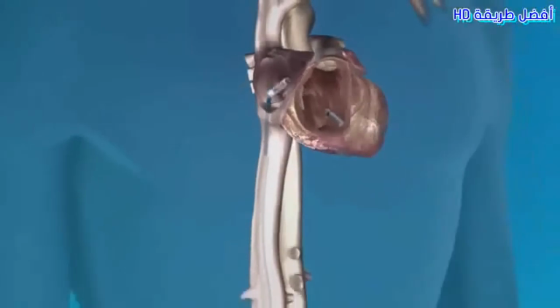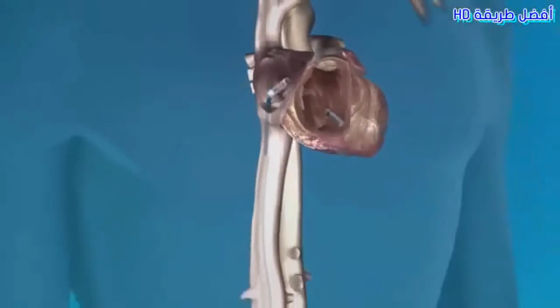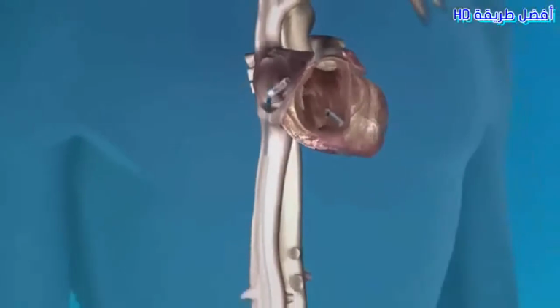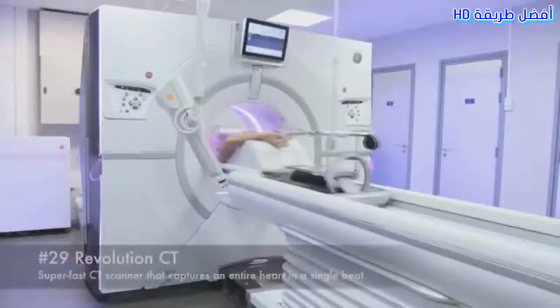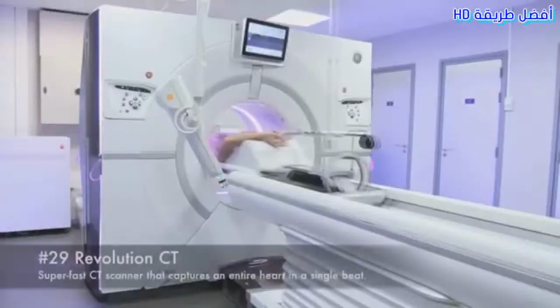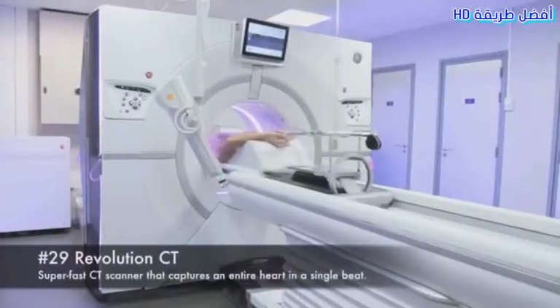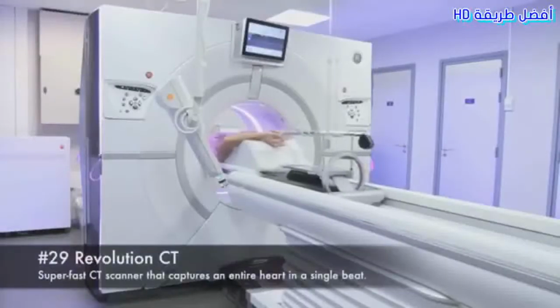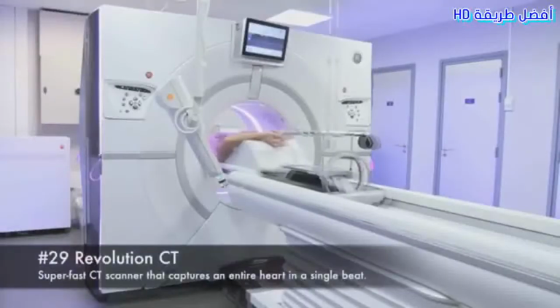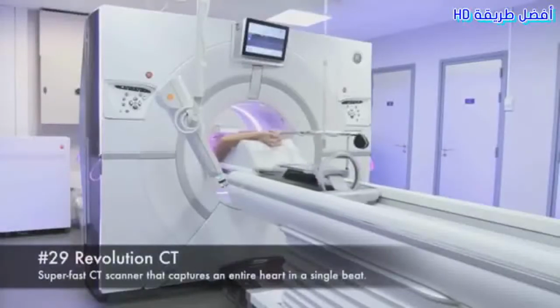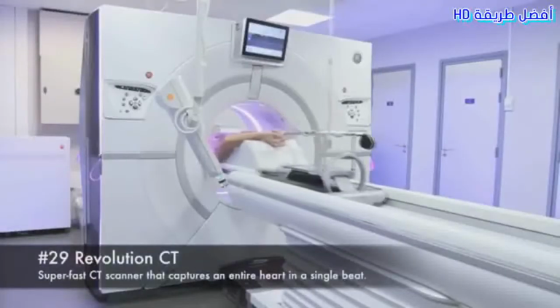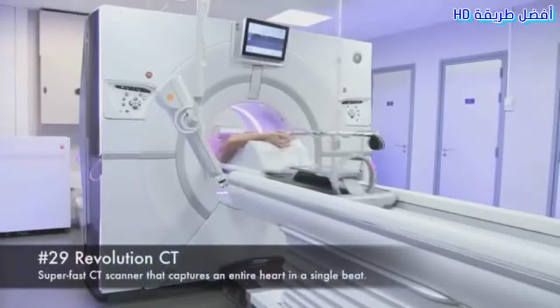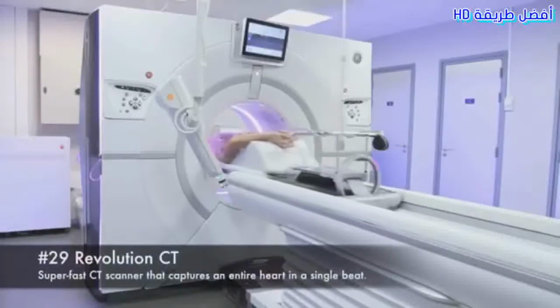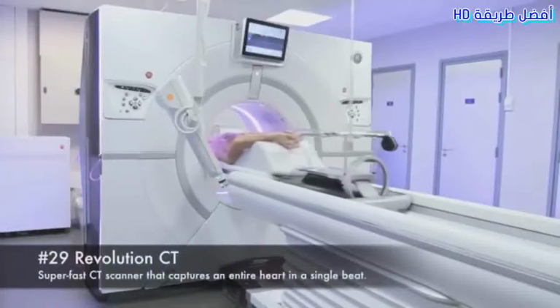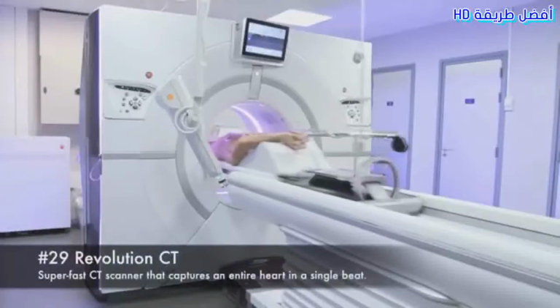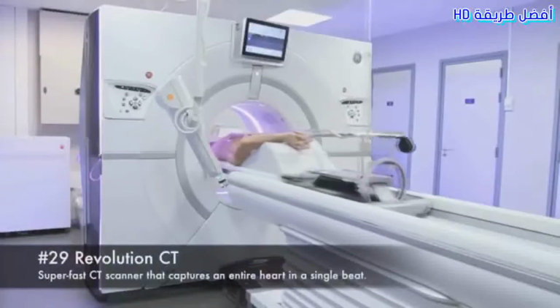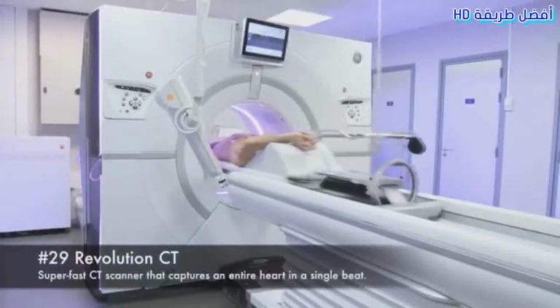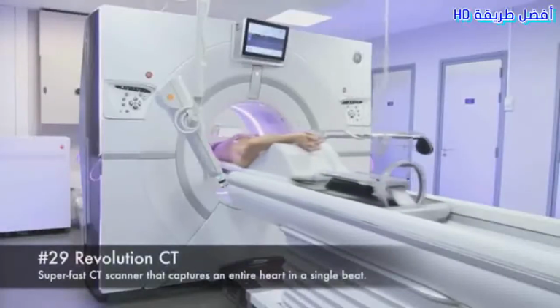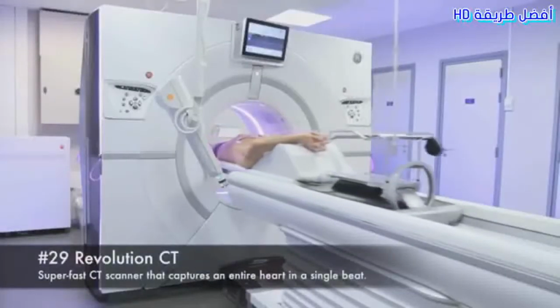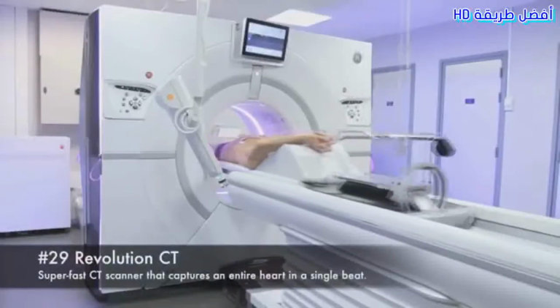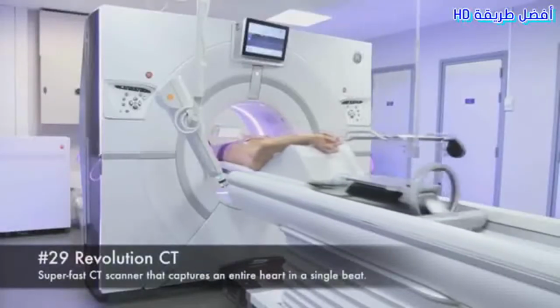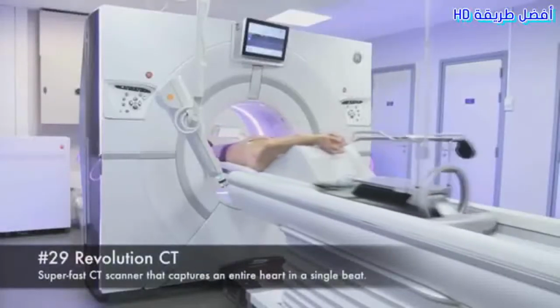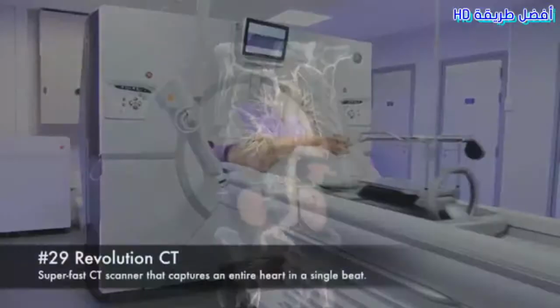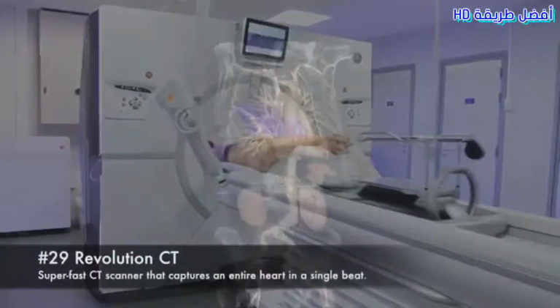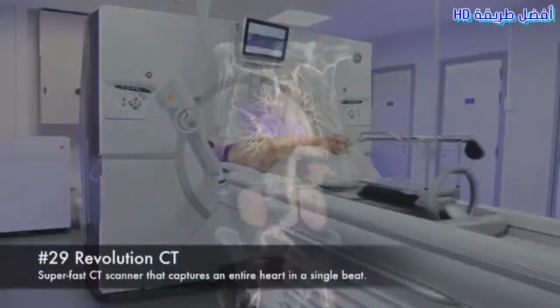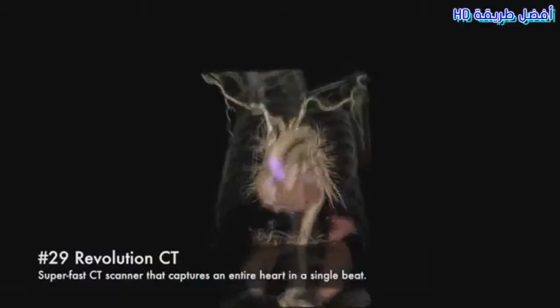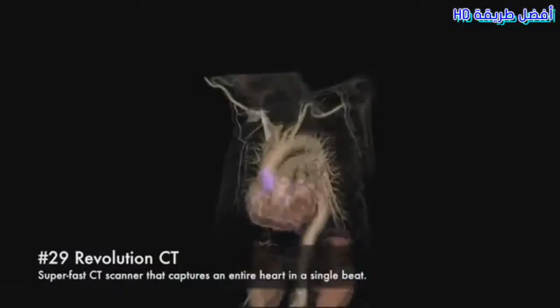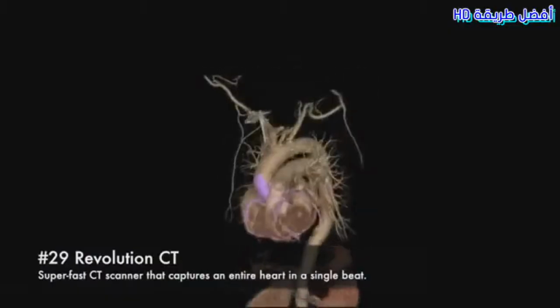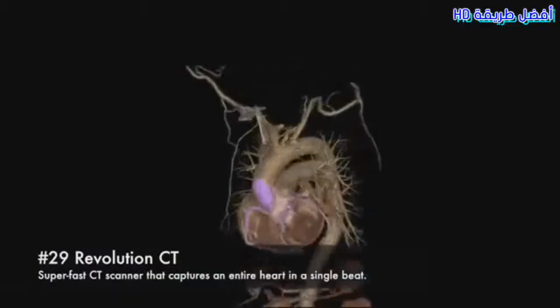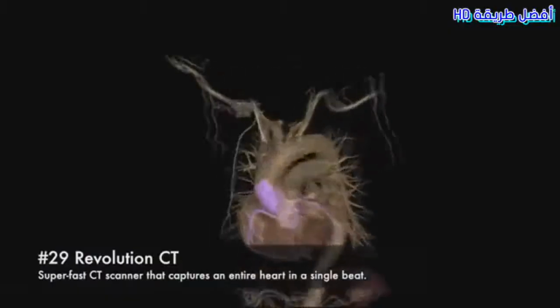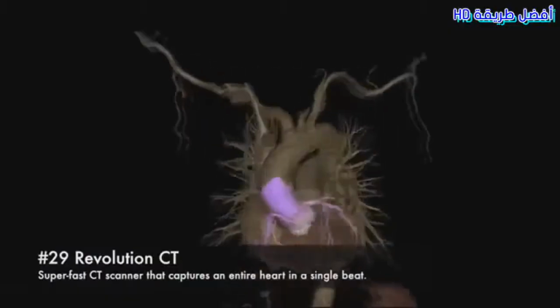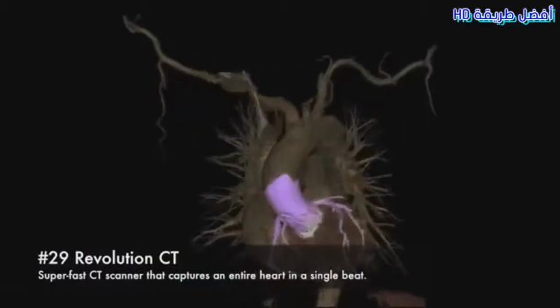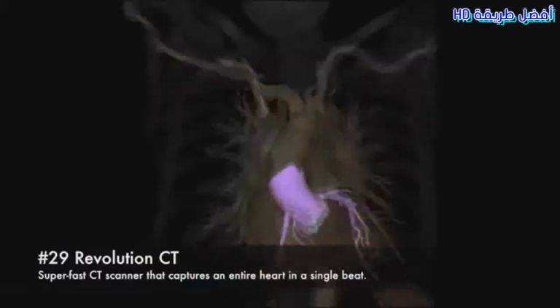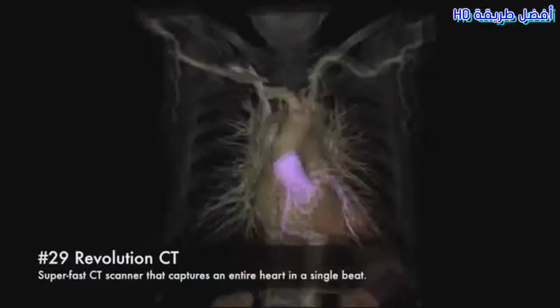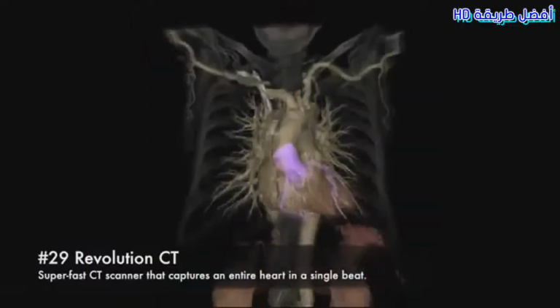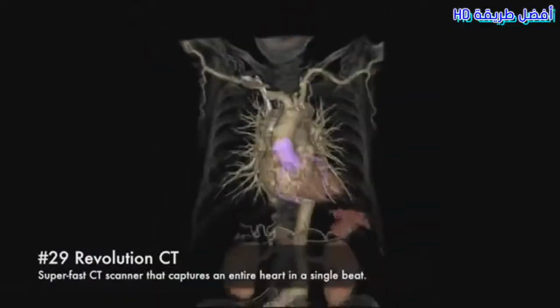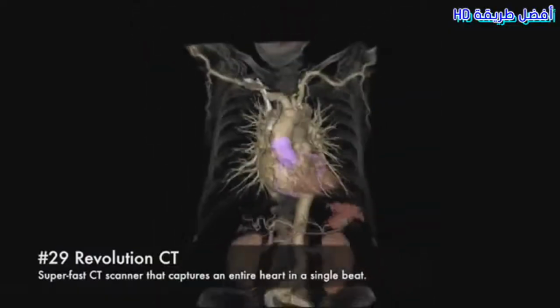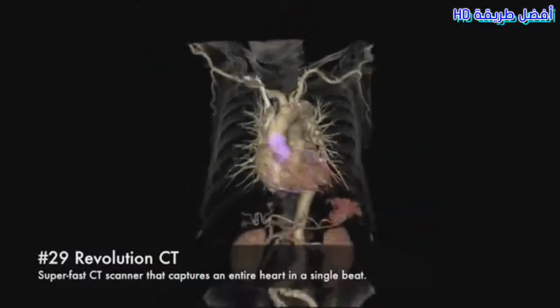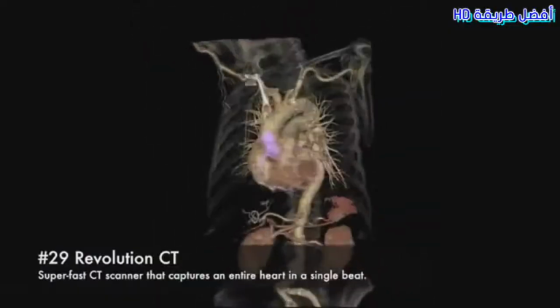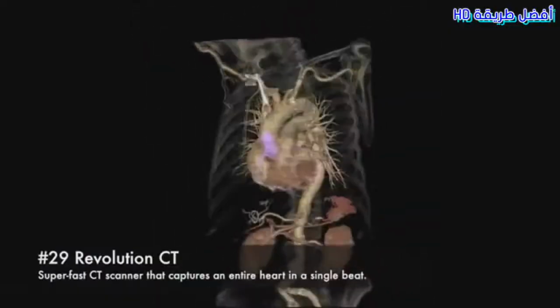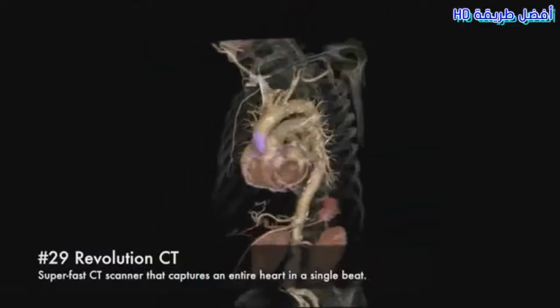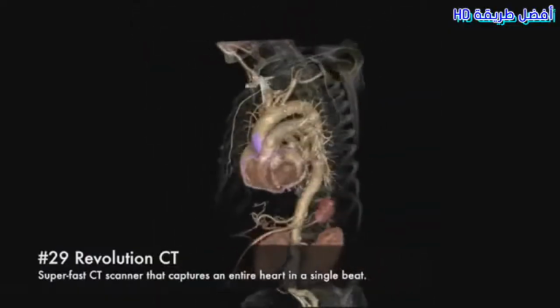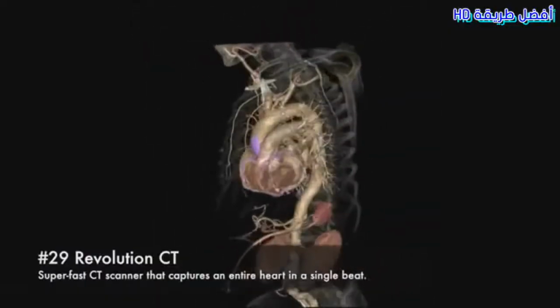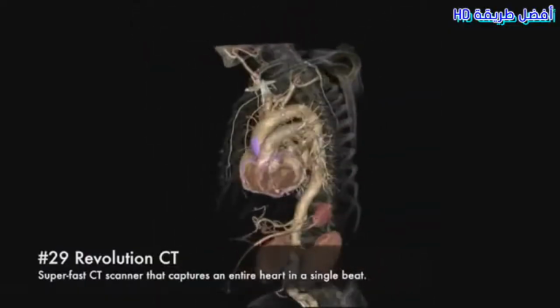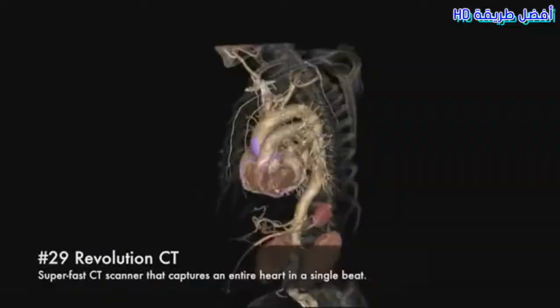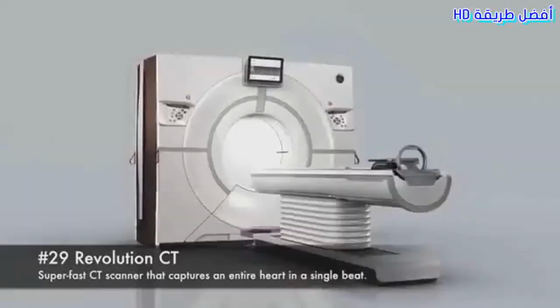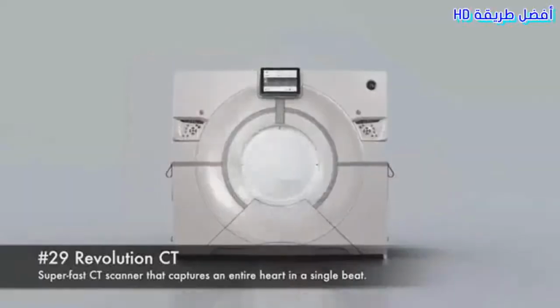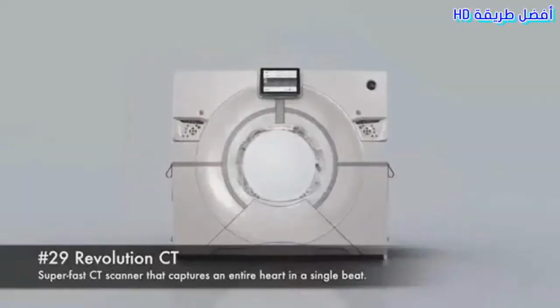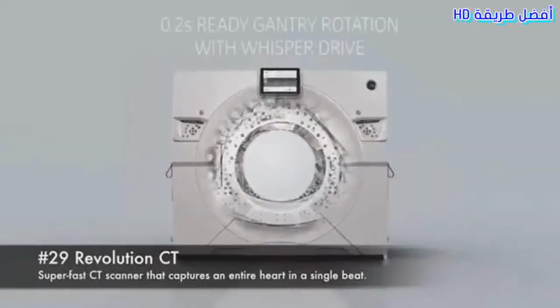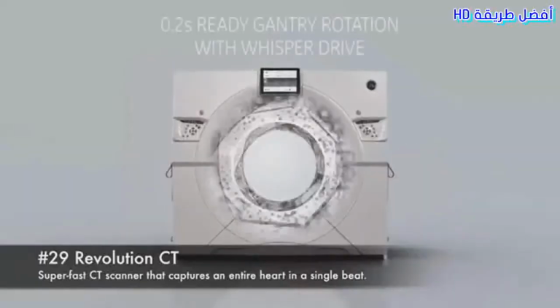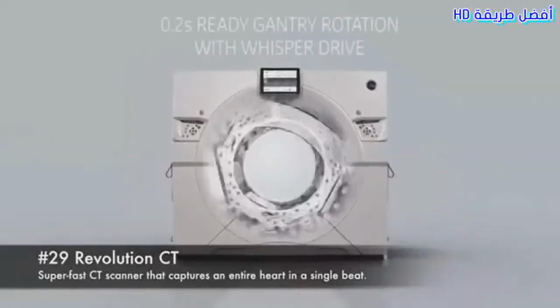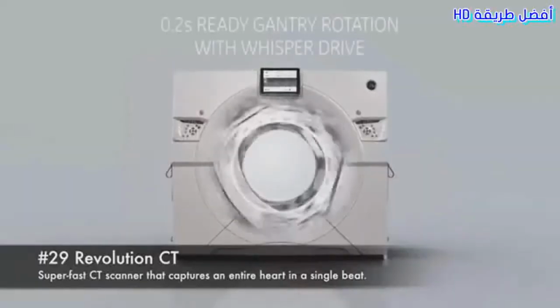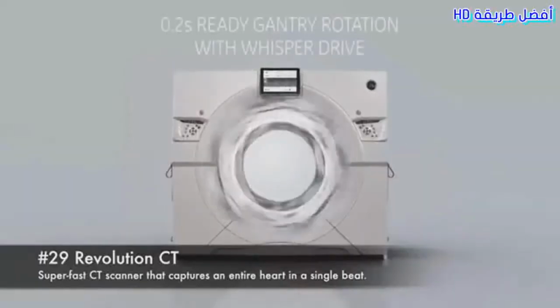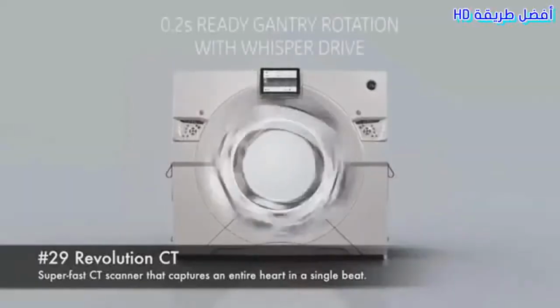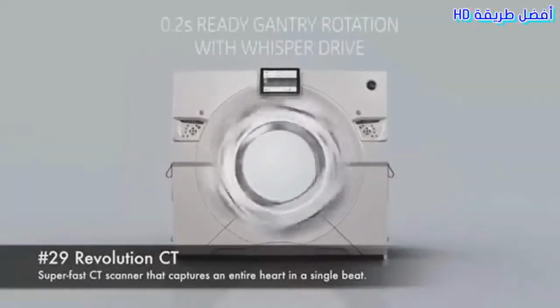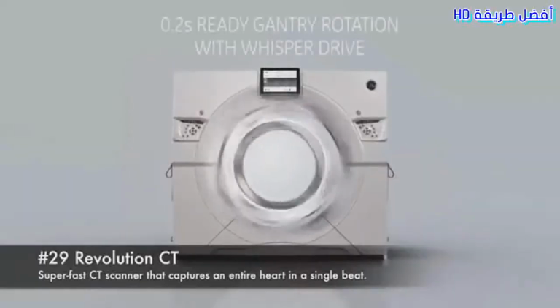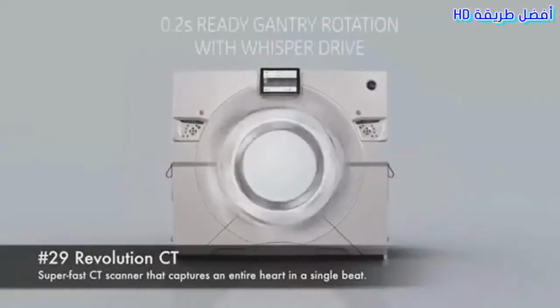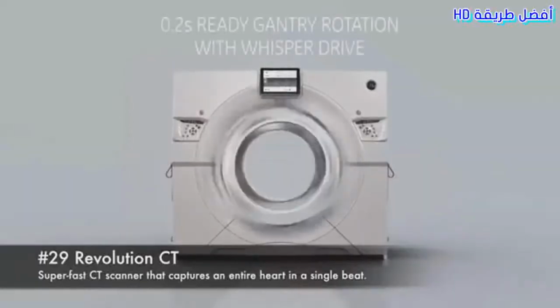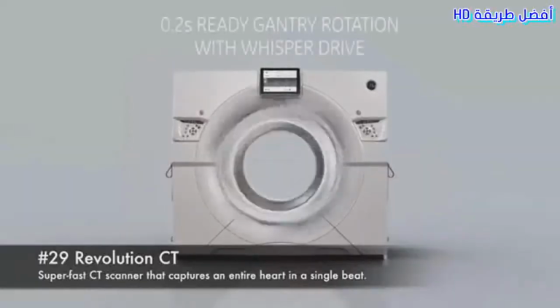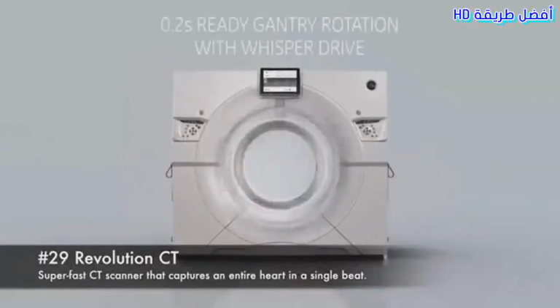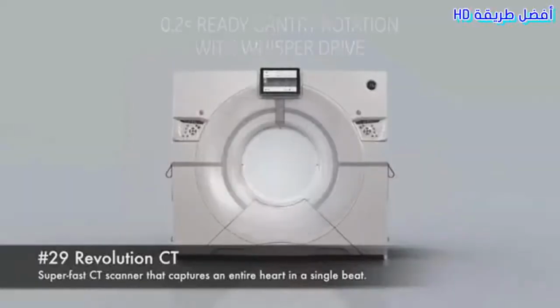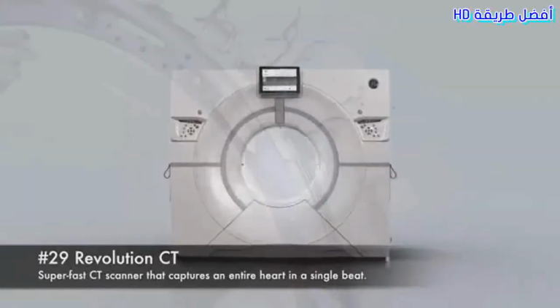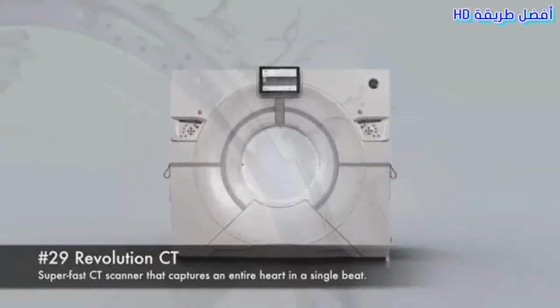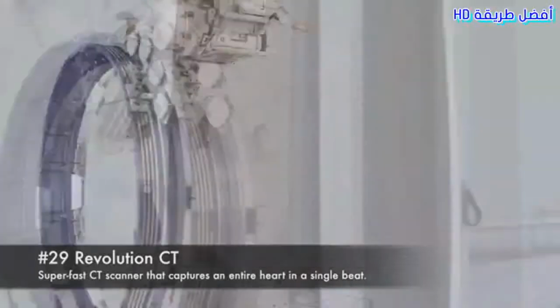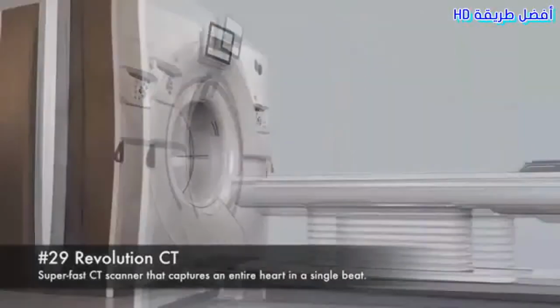Number 29: Revolution CT. A super-fast CT scanner that captures an entire heart in a single beat.